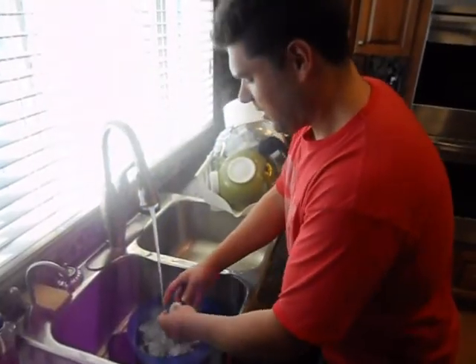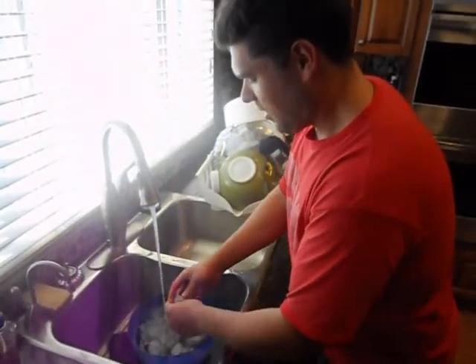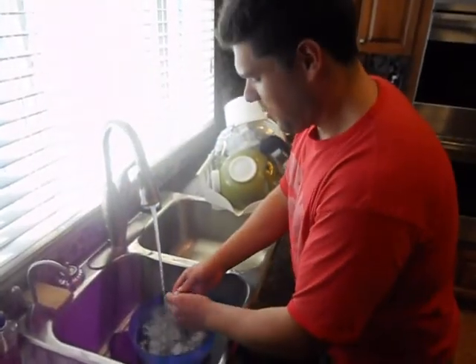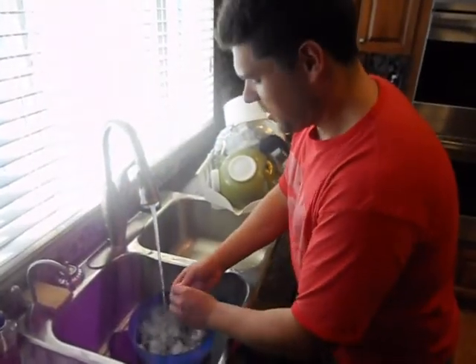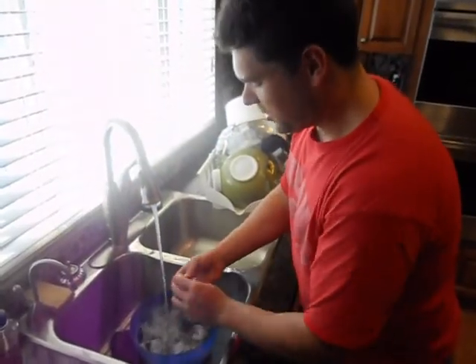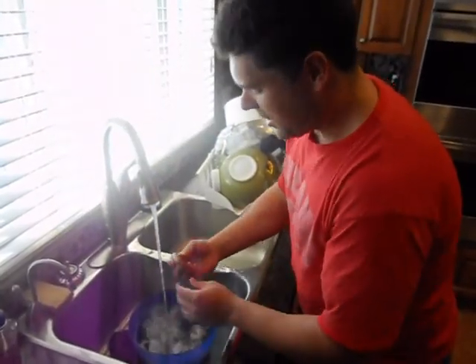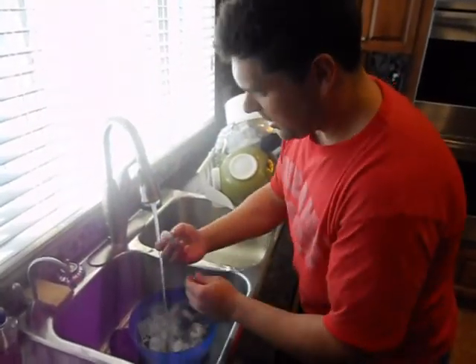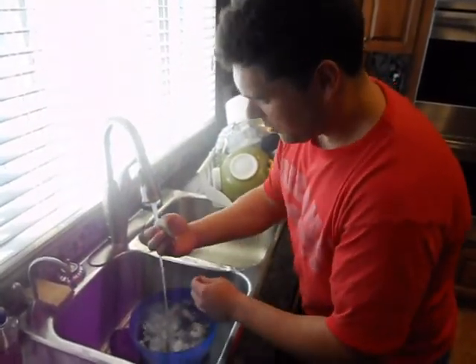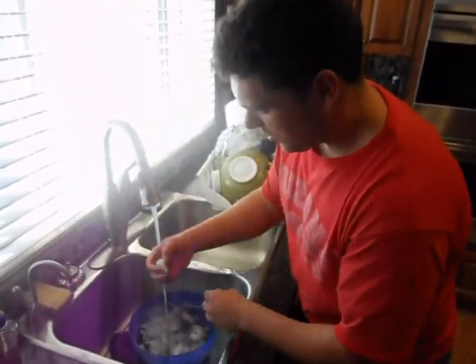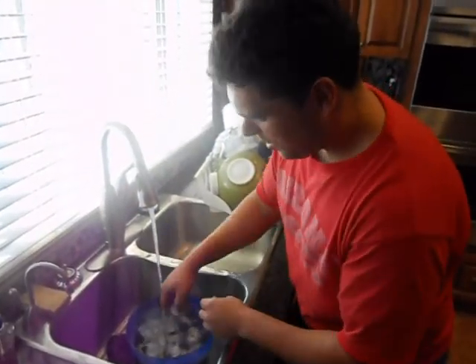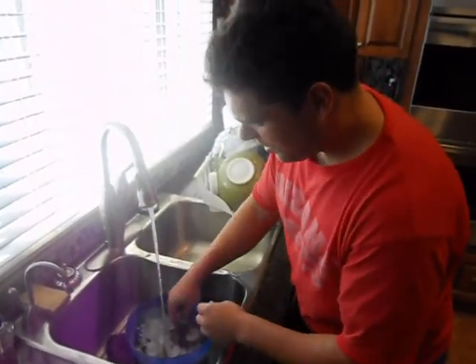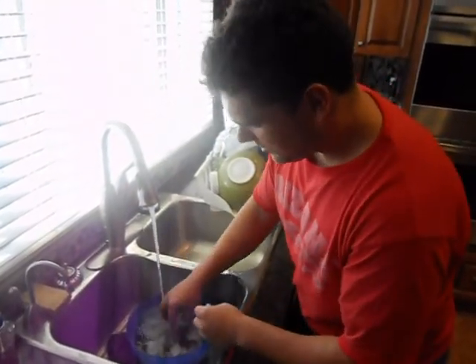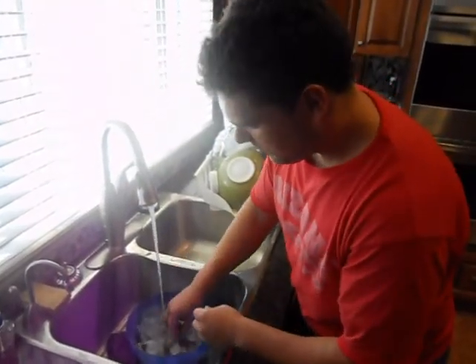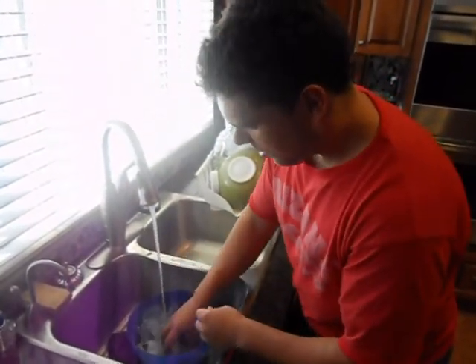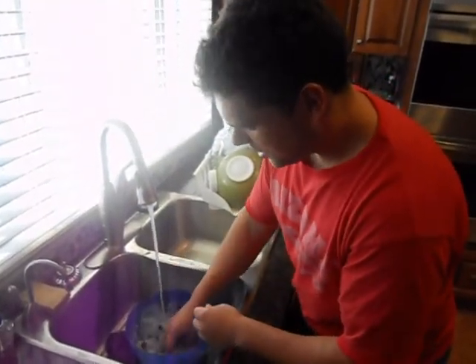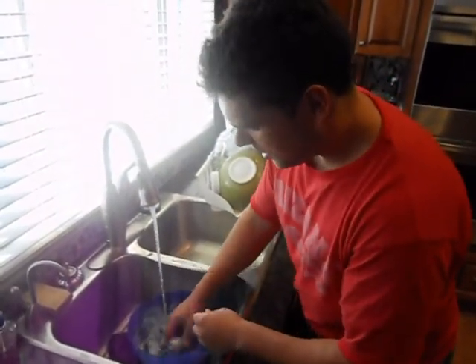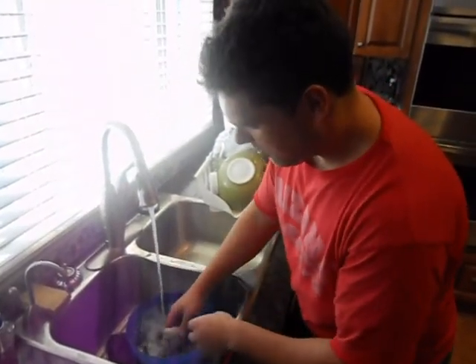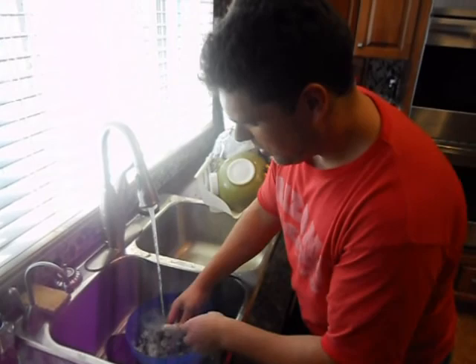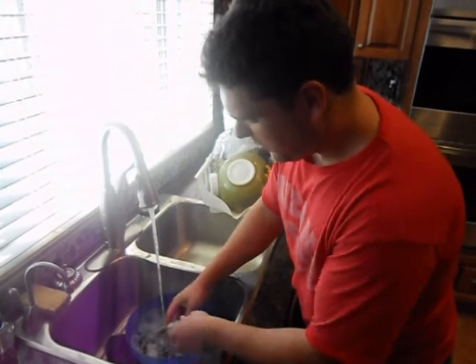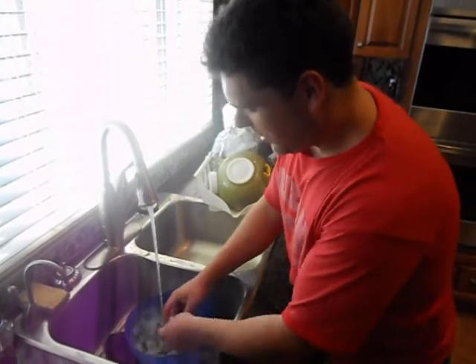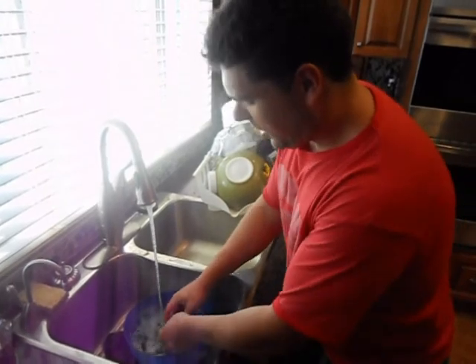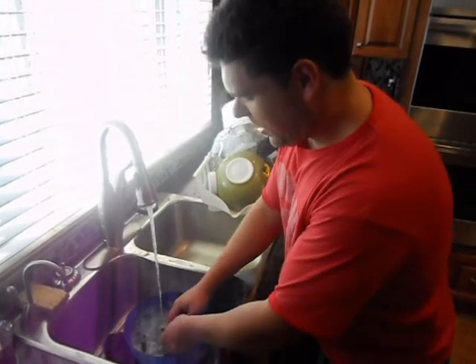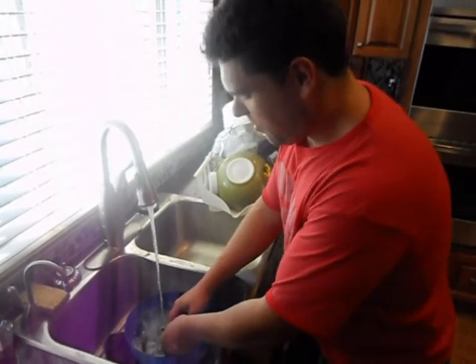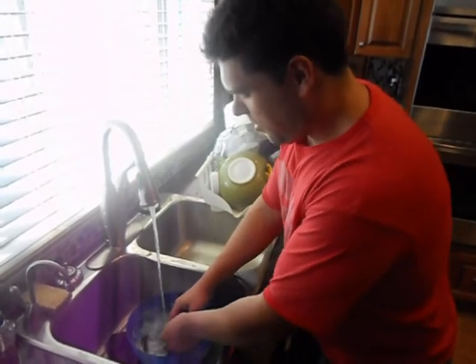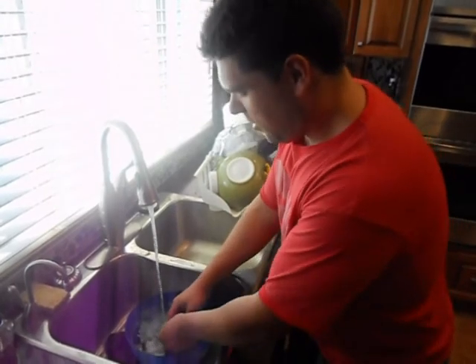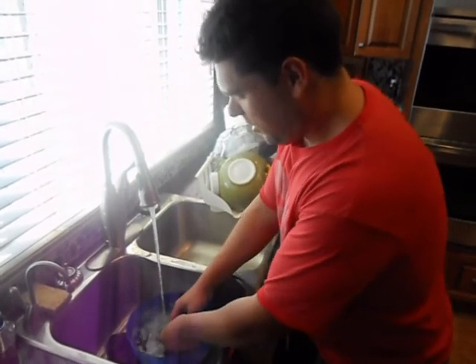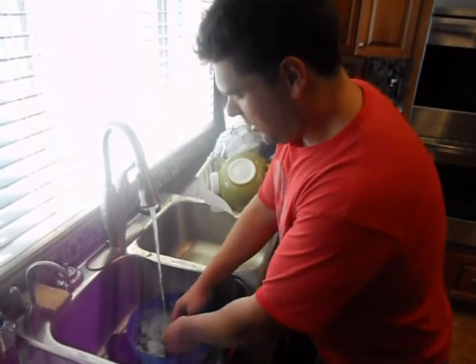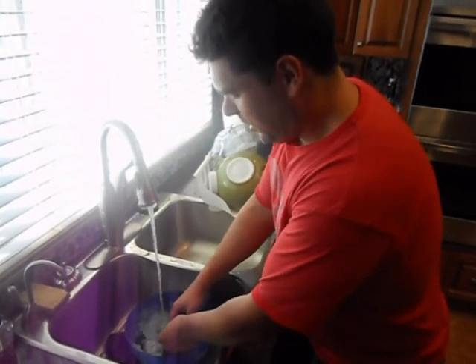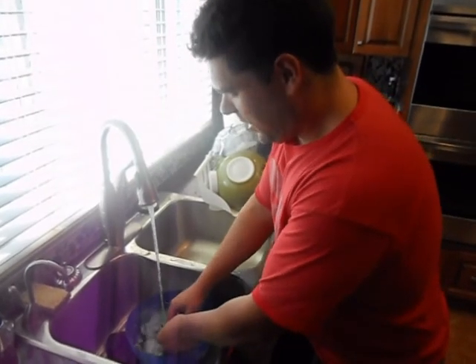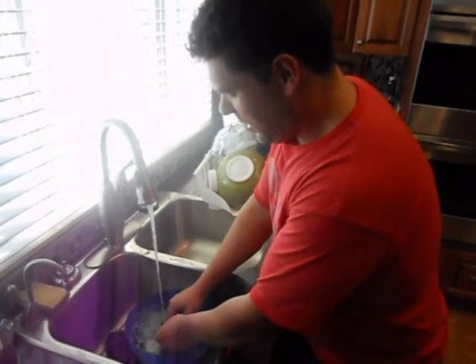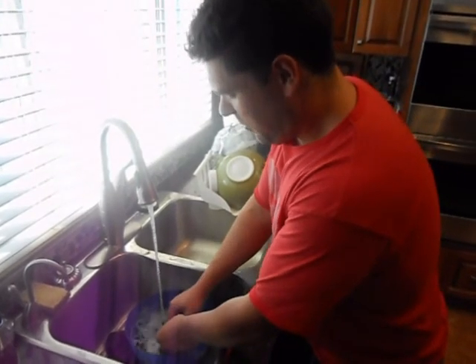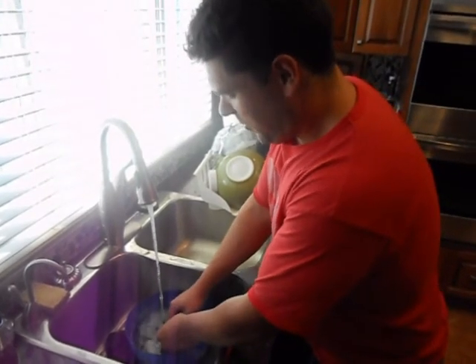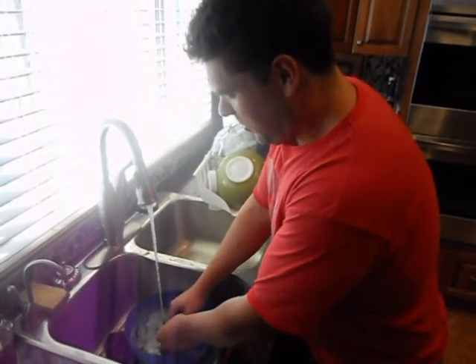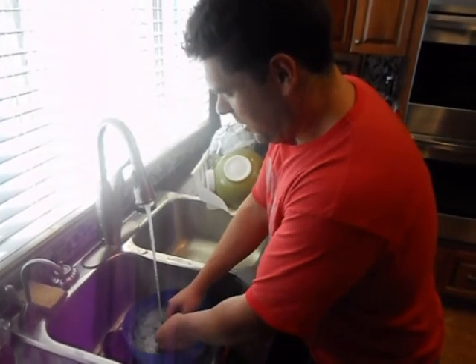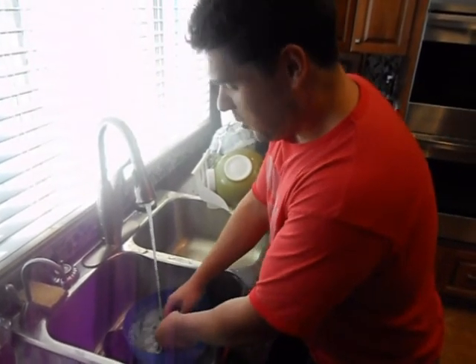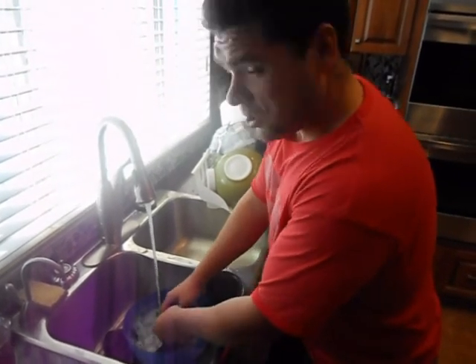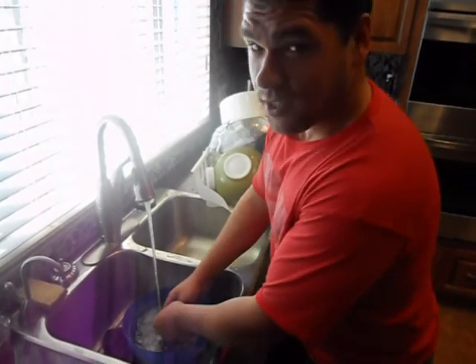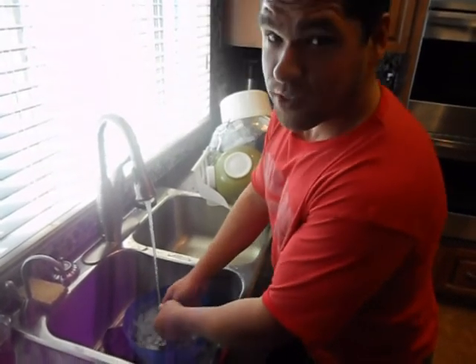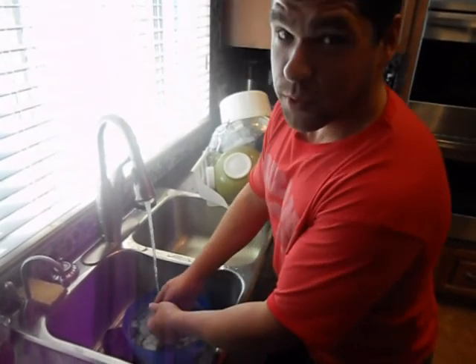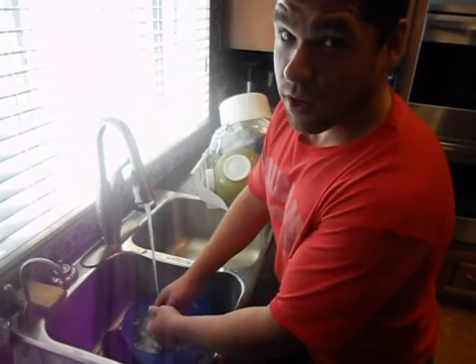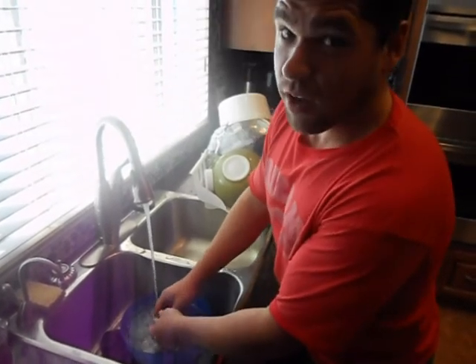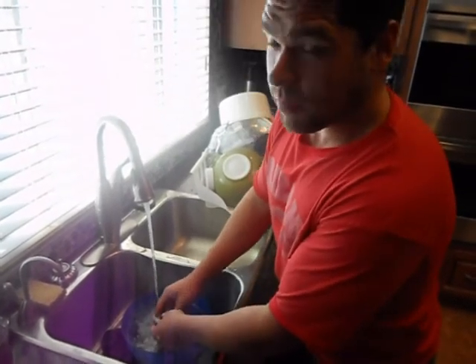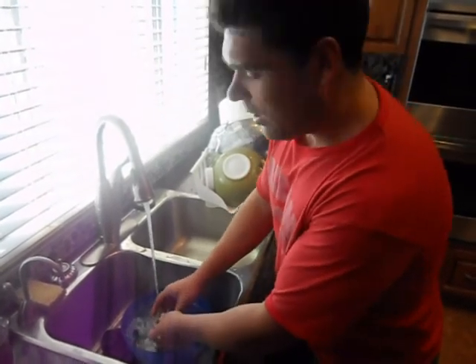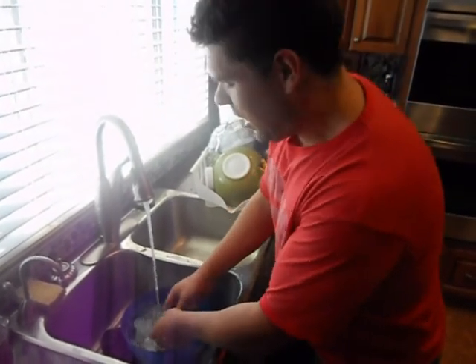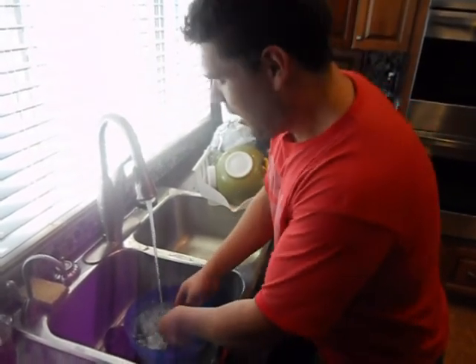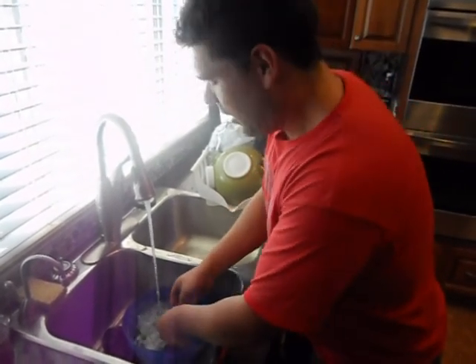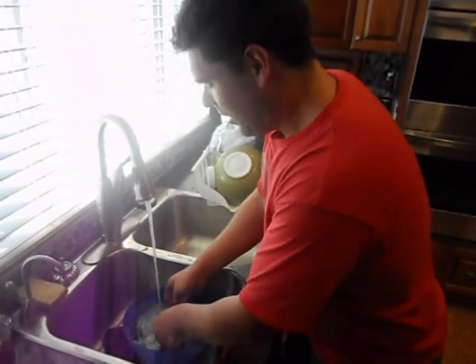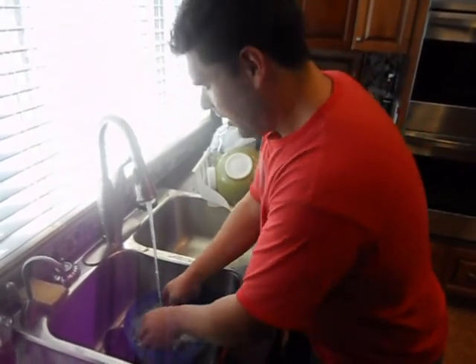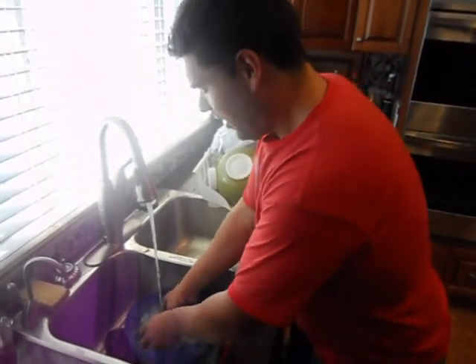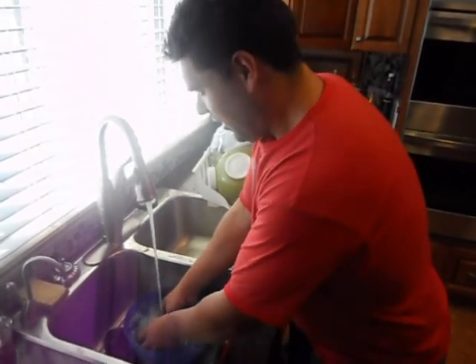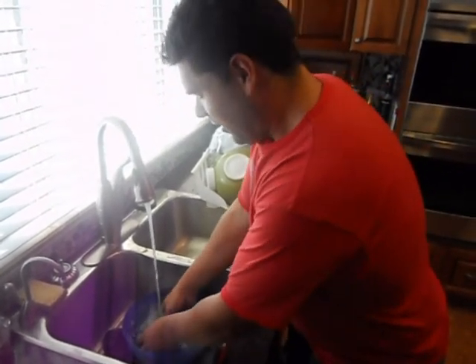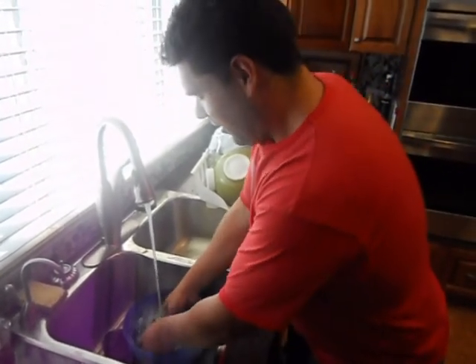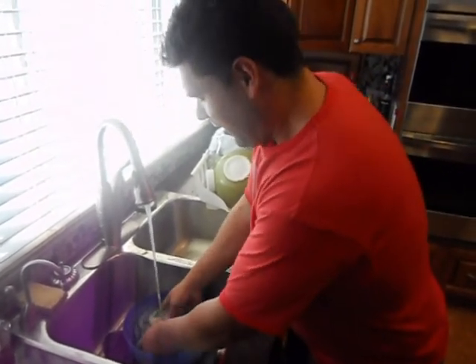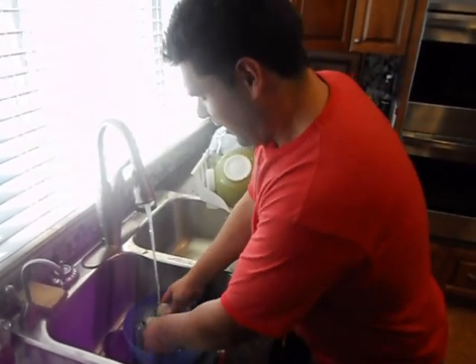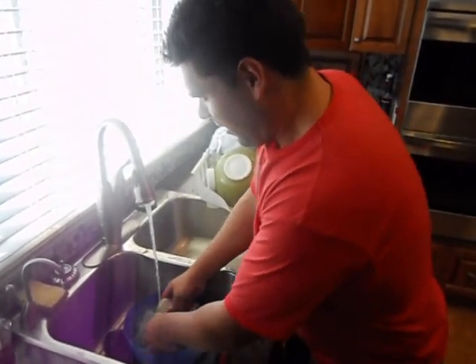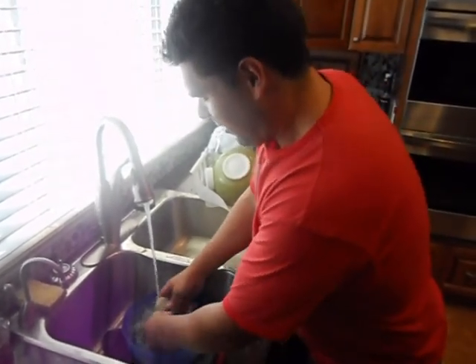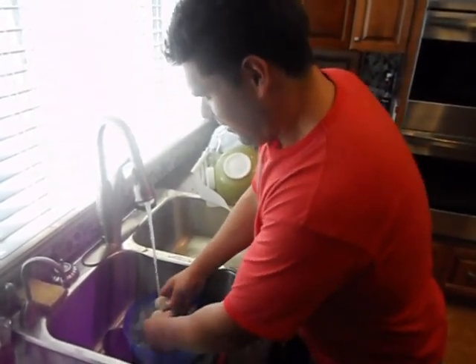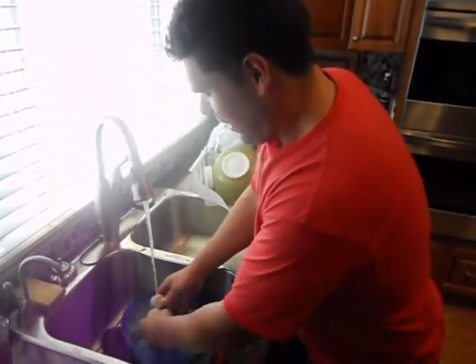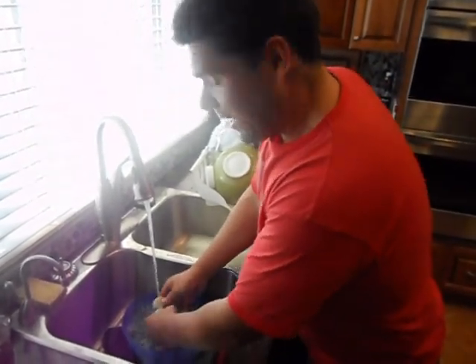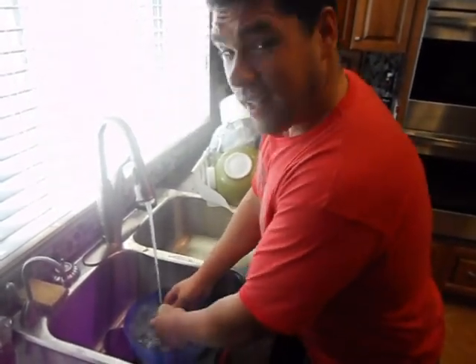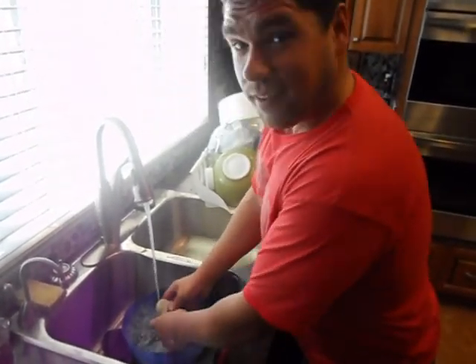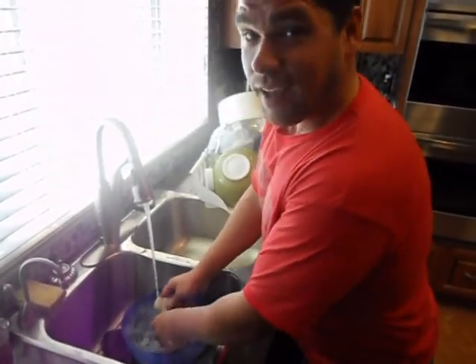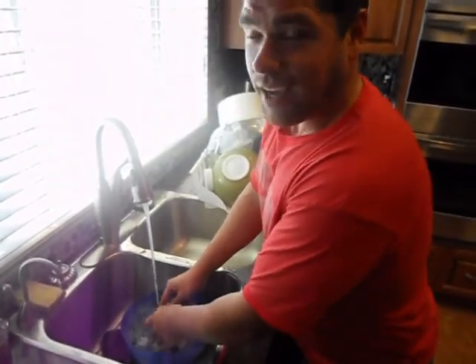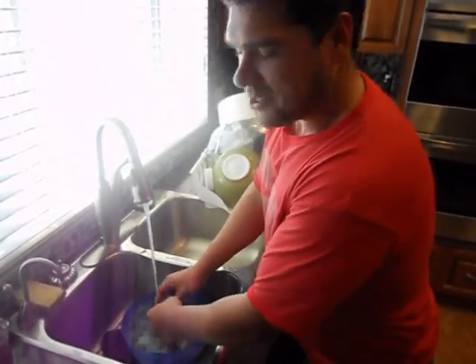We're just taking the prawns, washing them up here, getting them all cleaned up from the ocean because we caught them today.